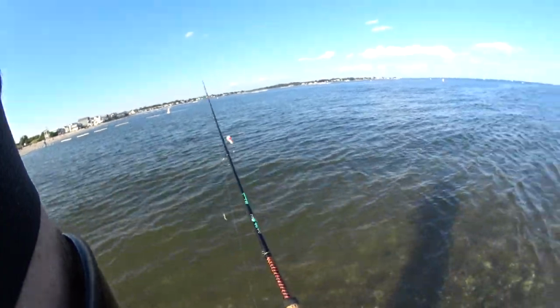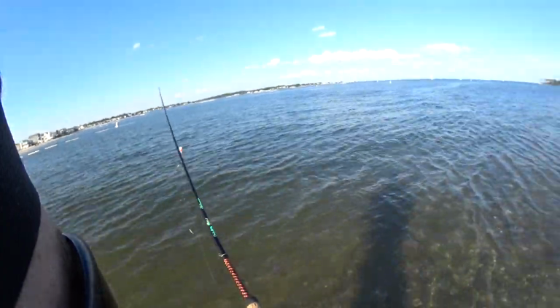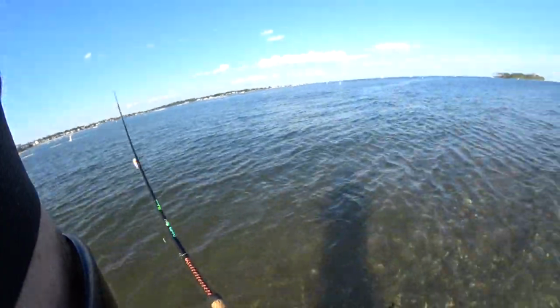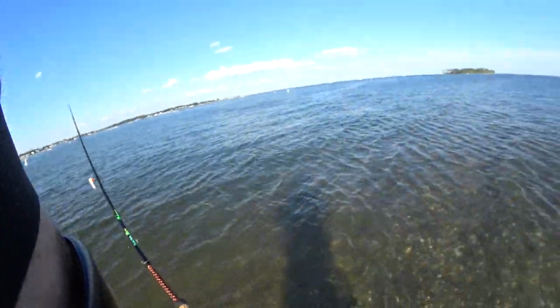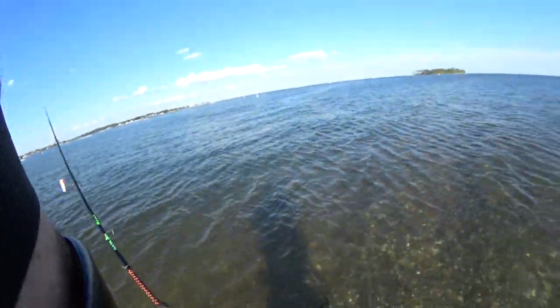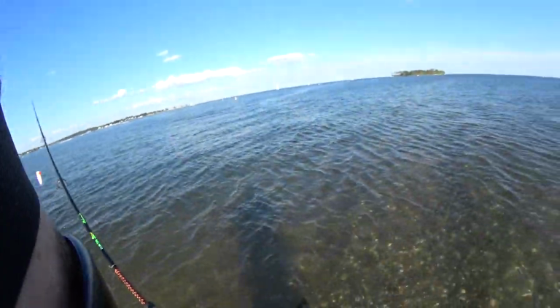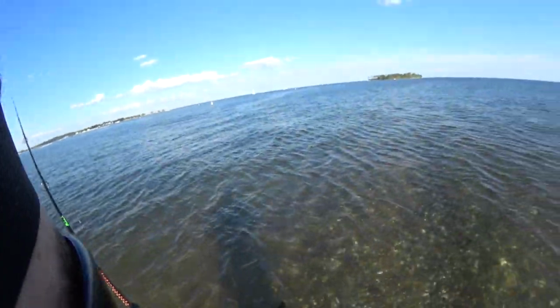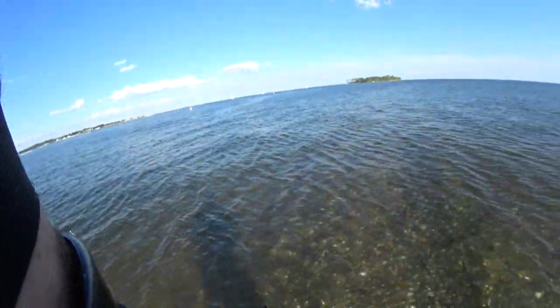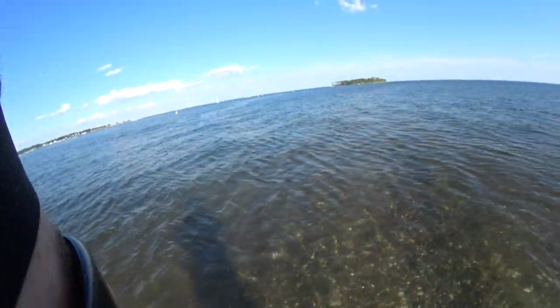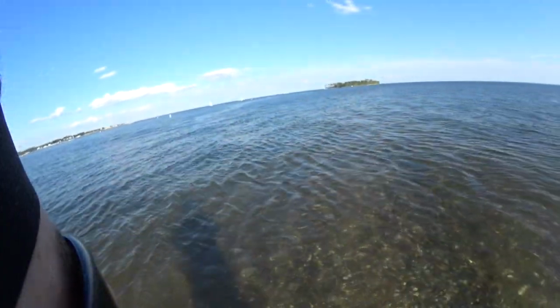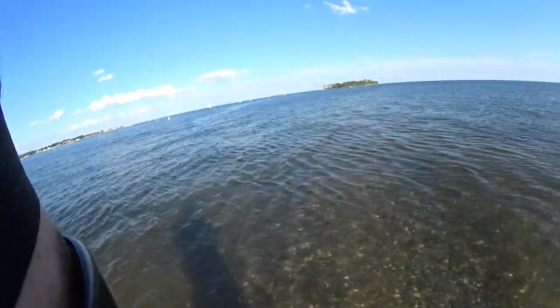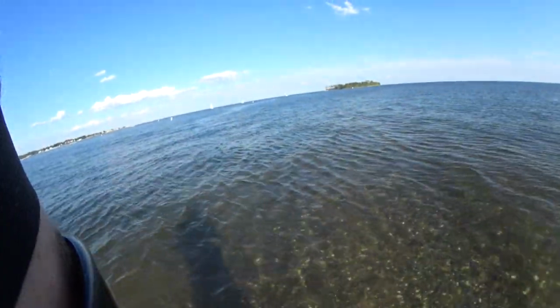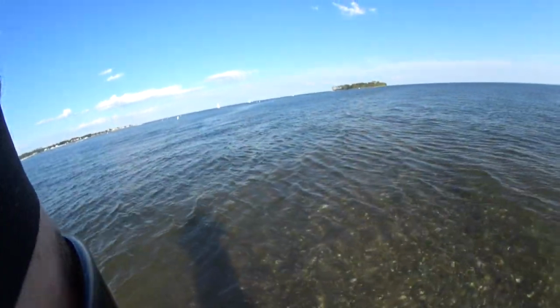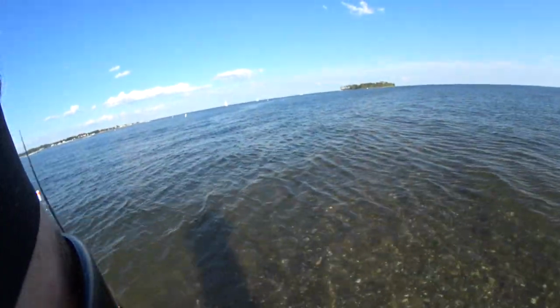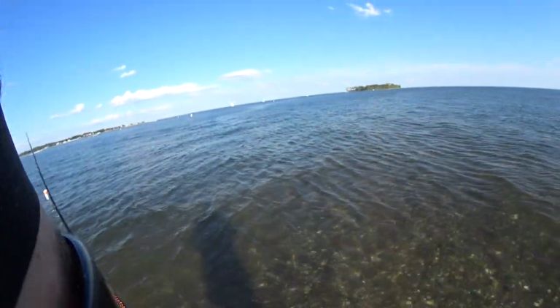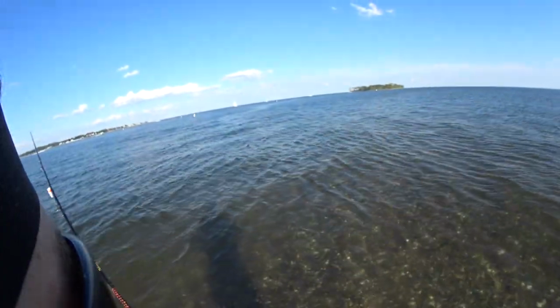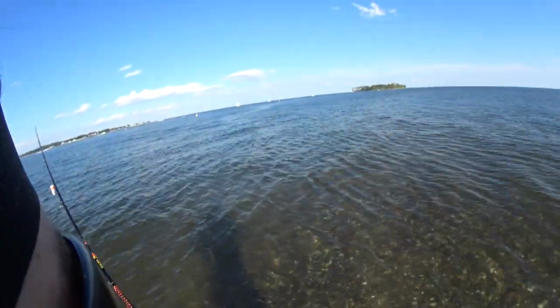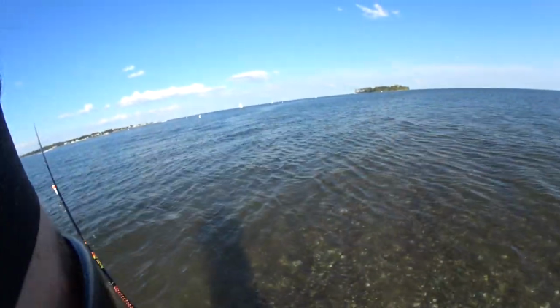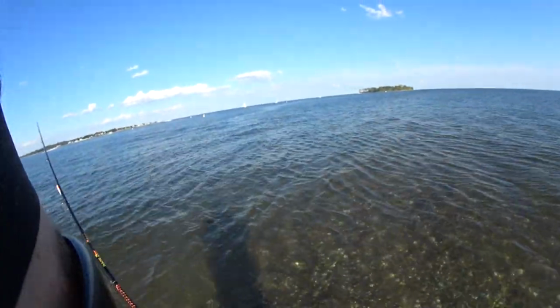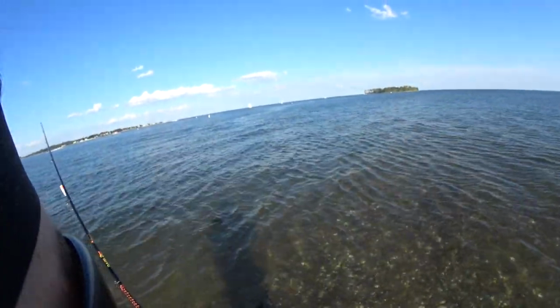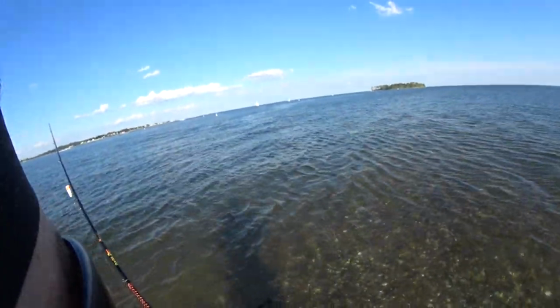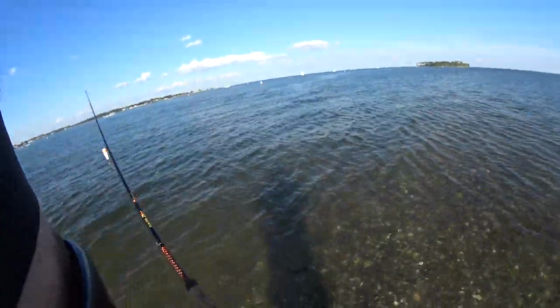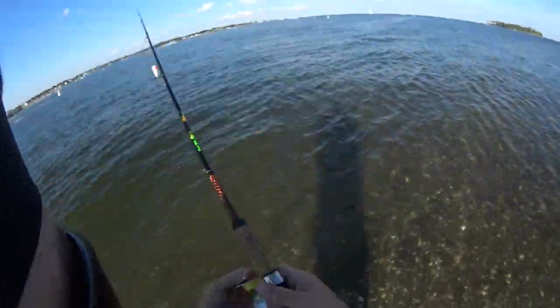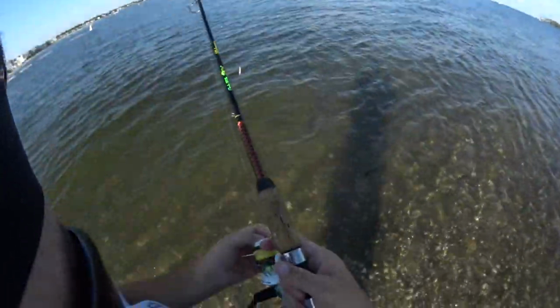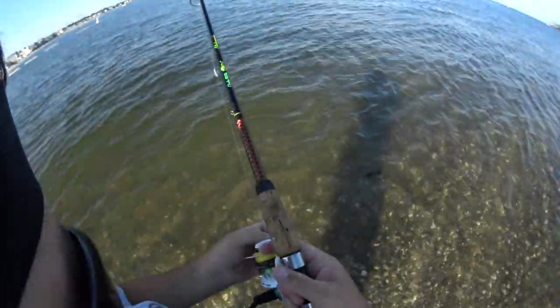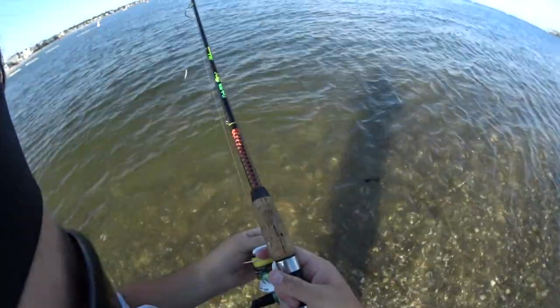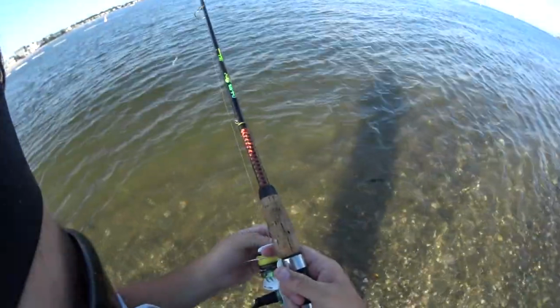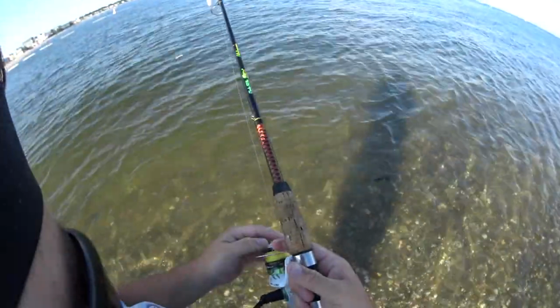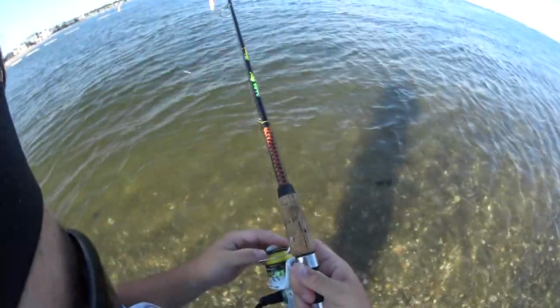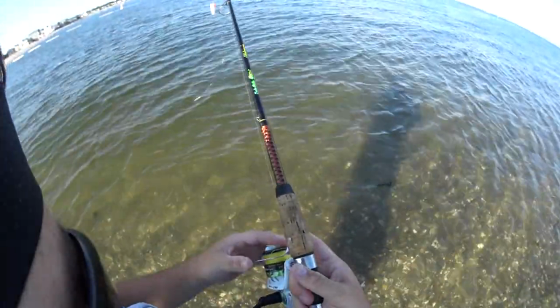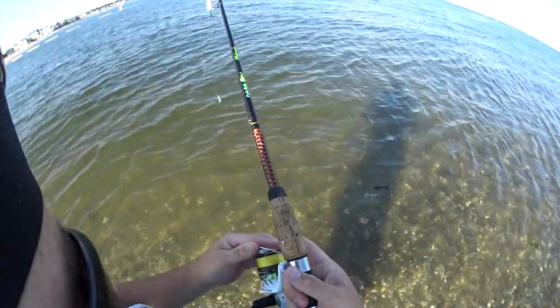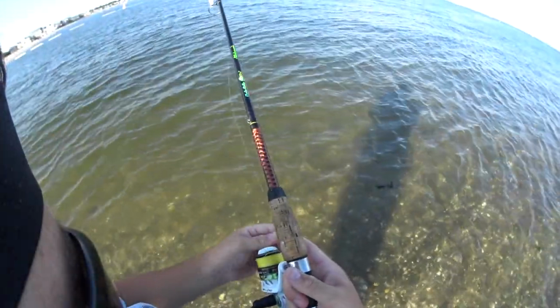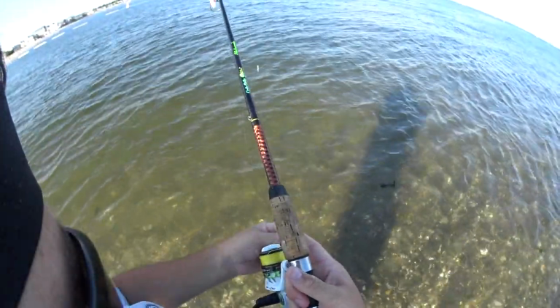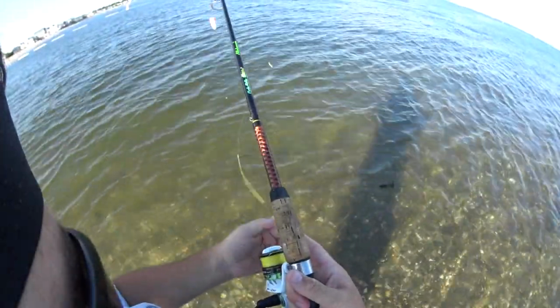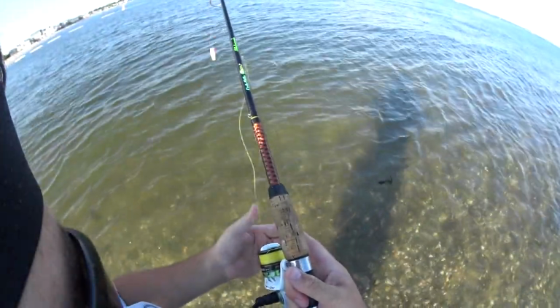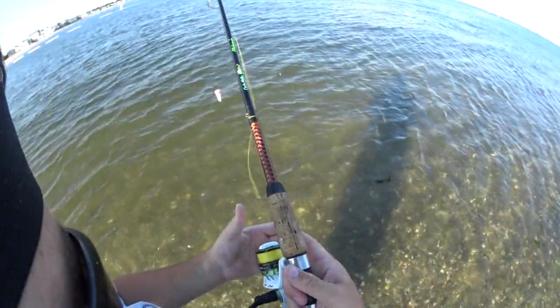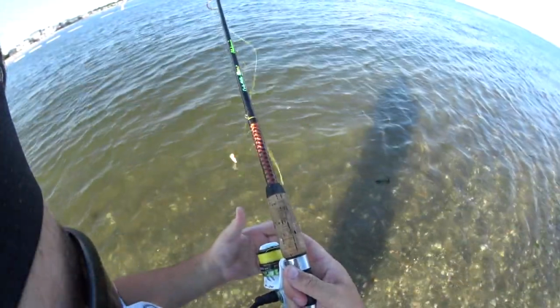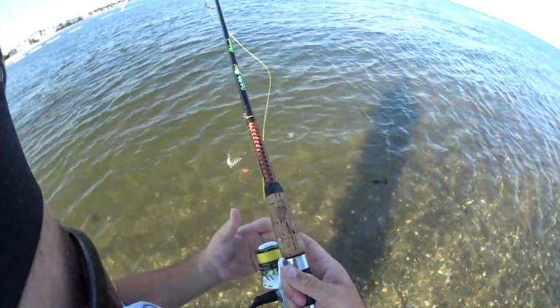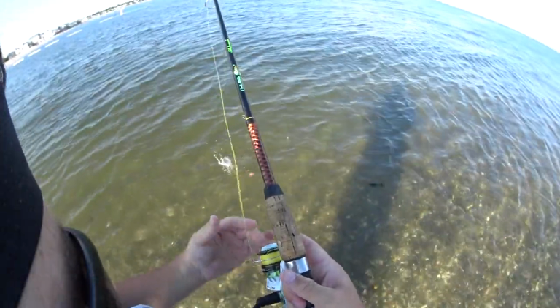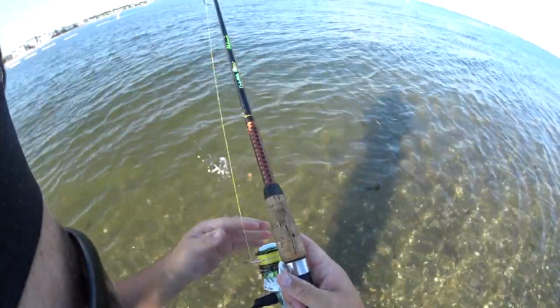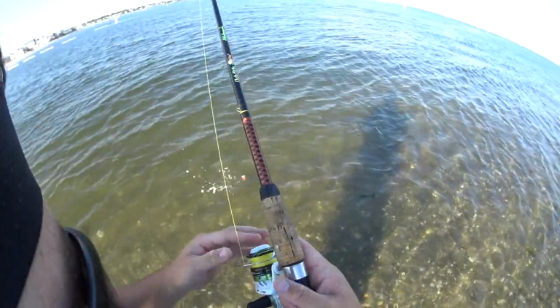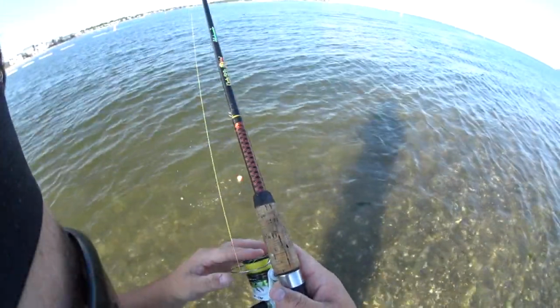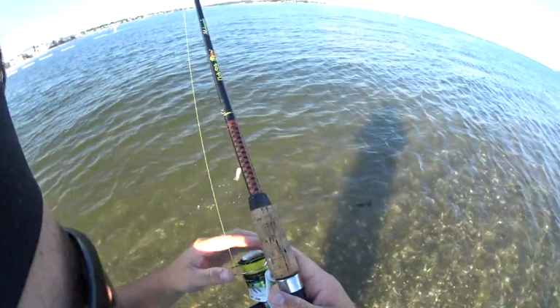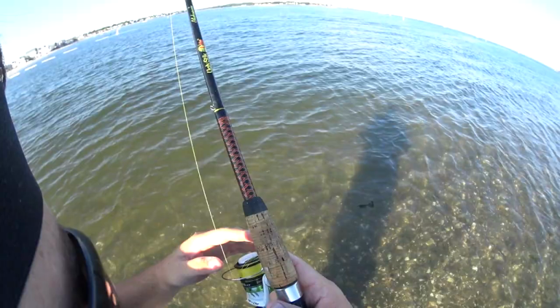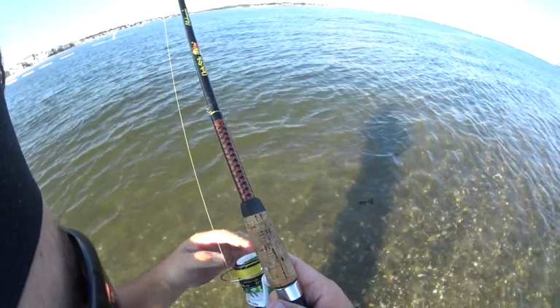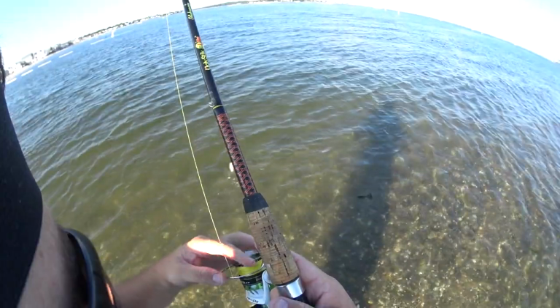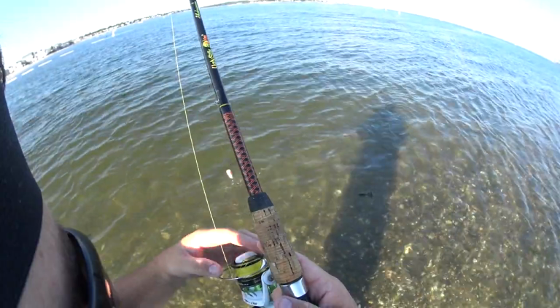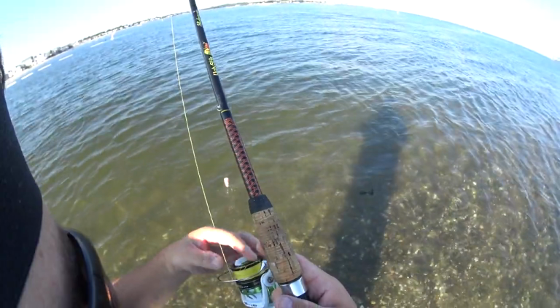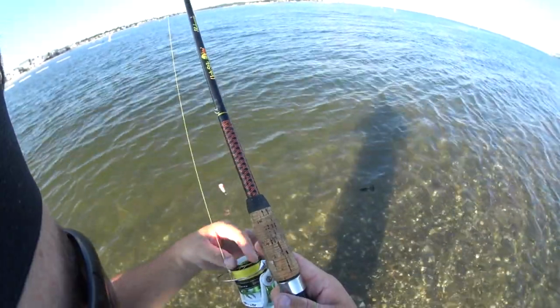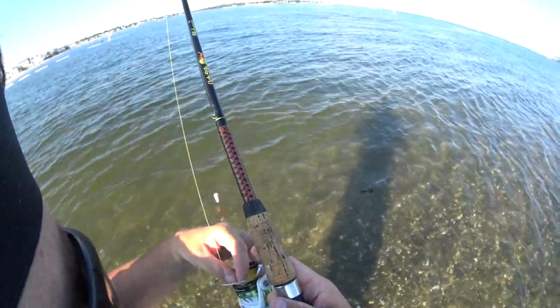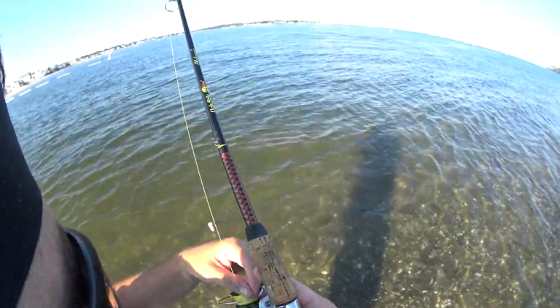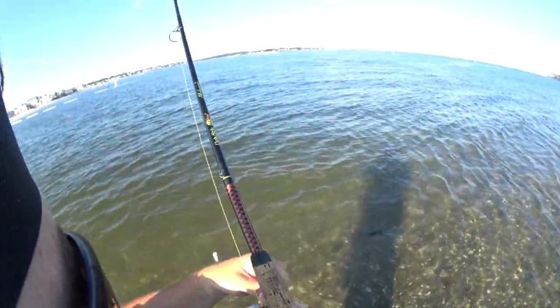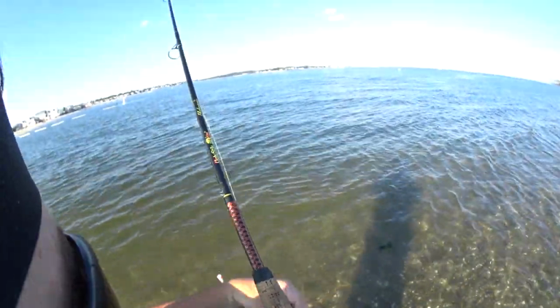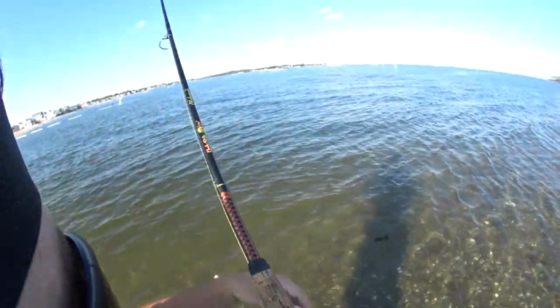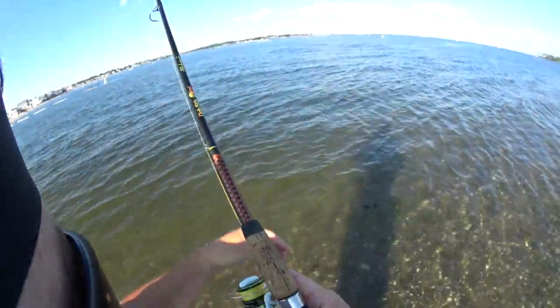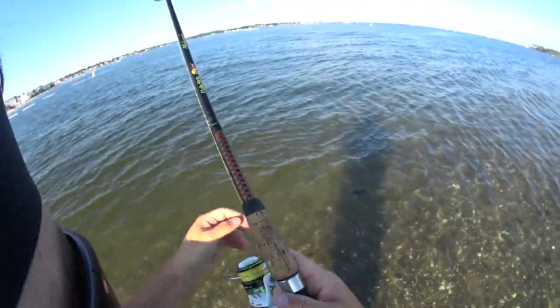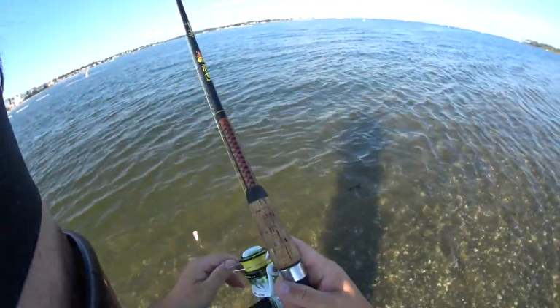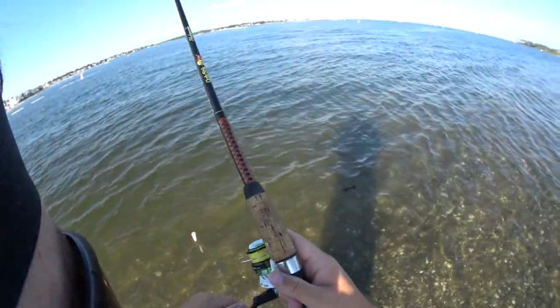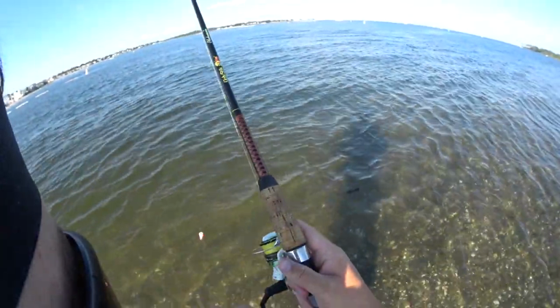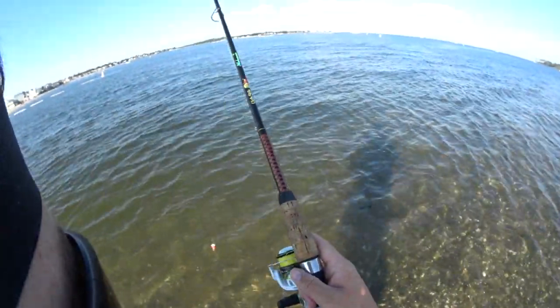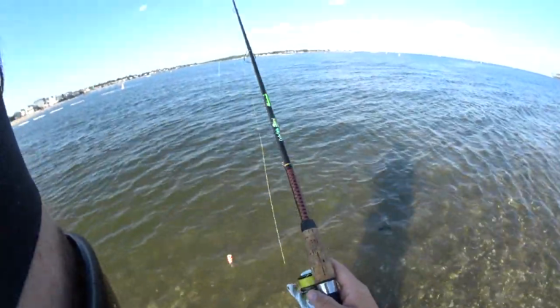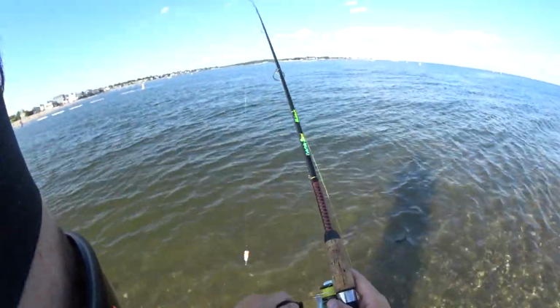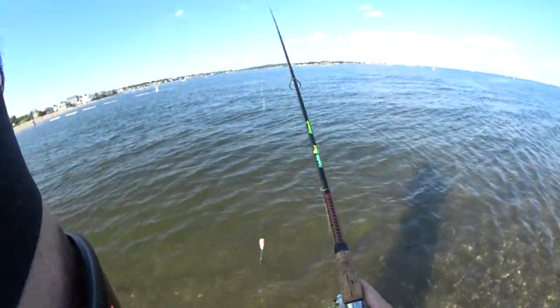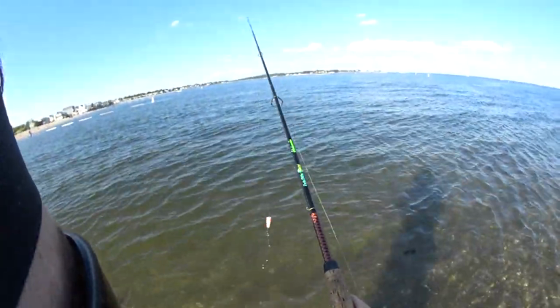Hey guys, what's going on, and good afternoon. In this video I'm going to show you how to fish for Snapper Bluefish.